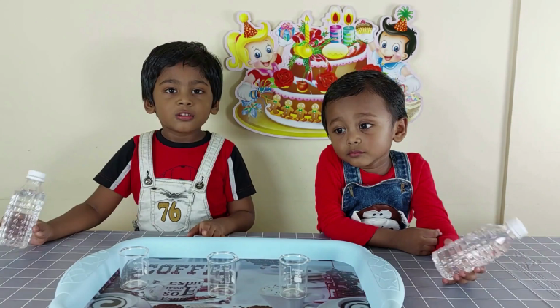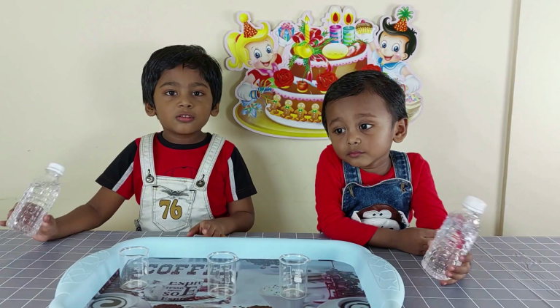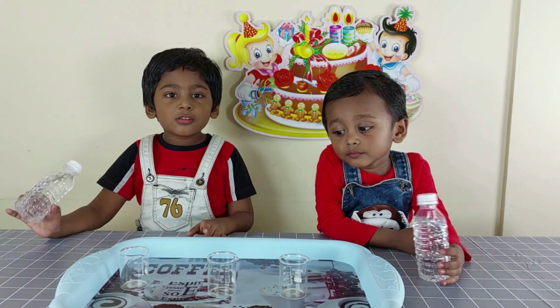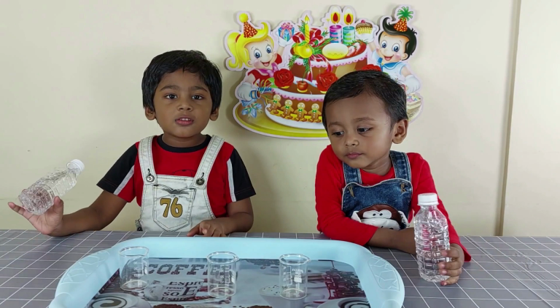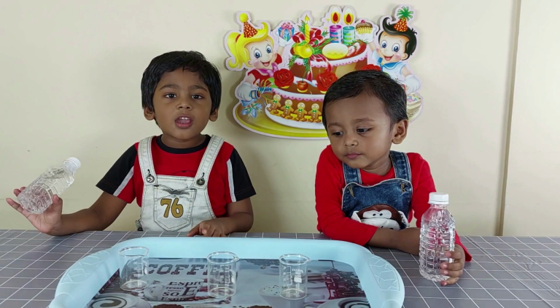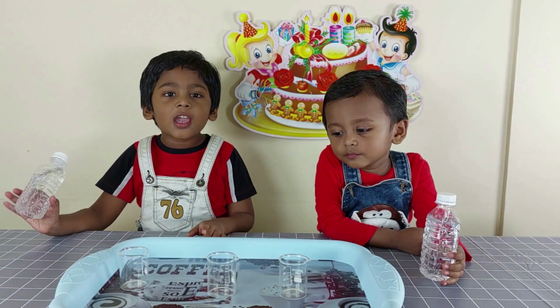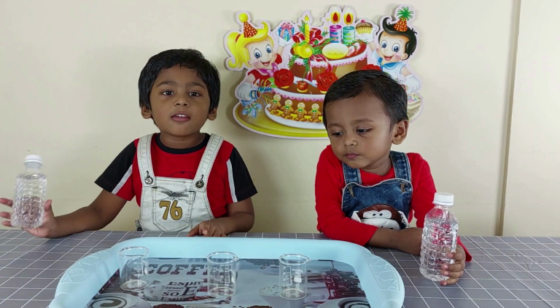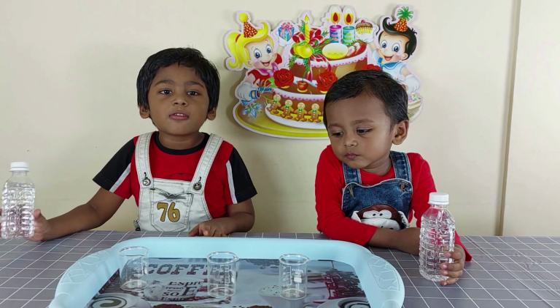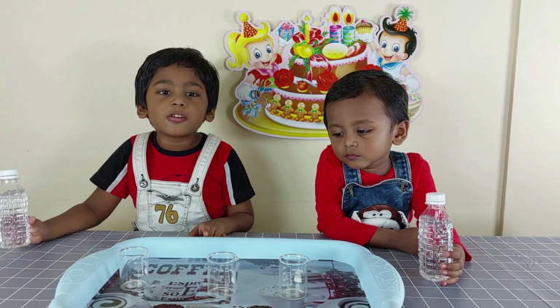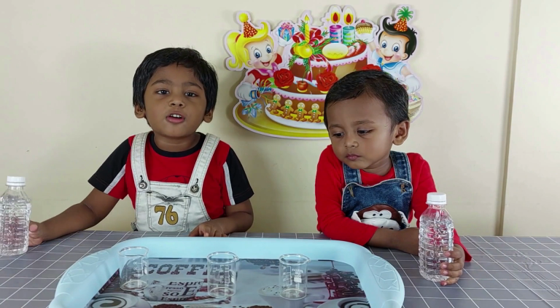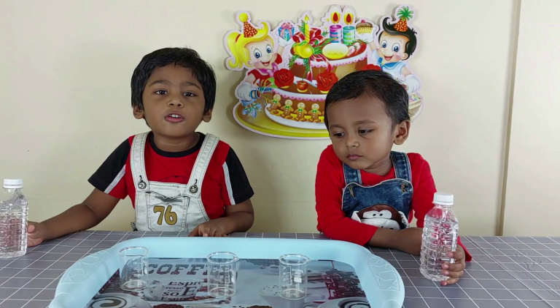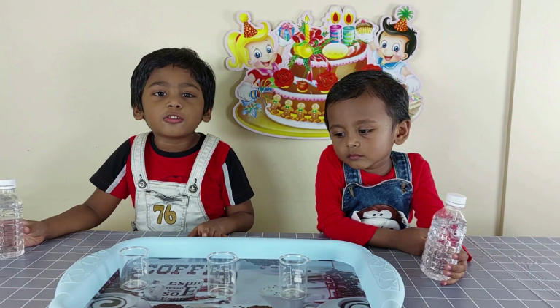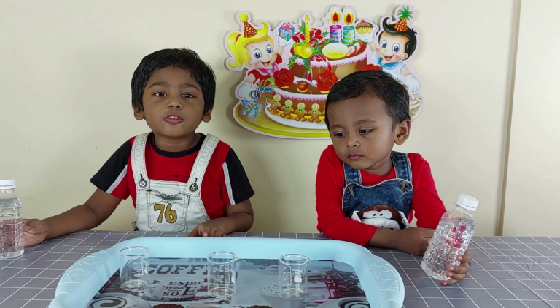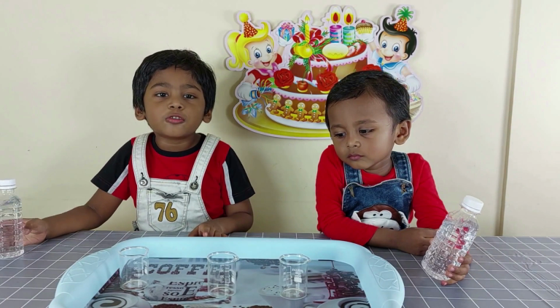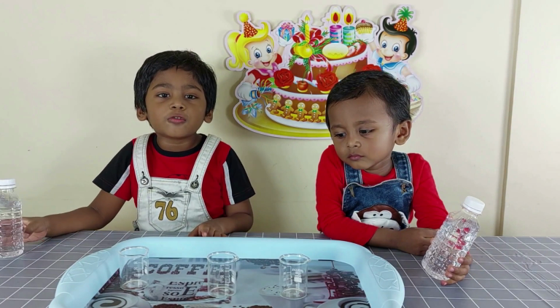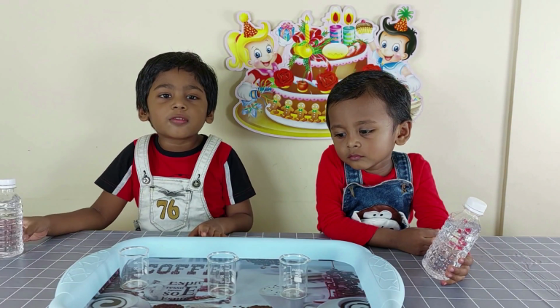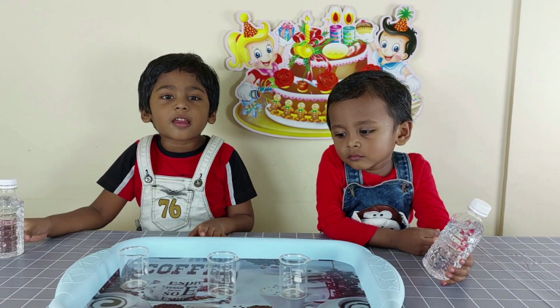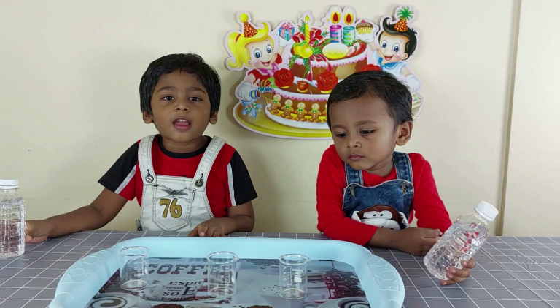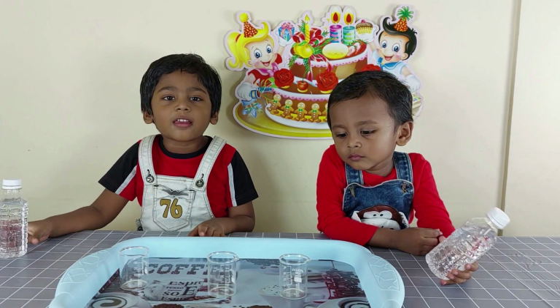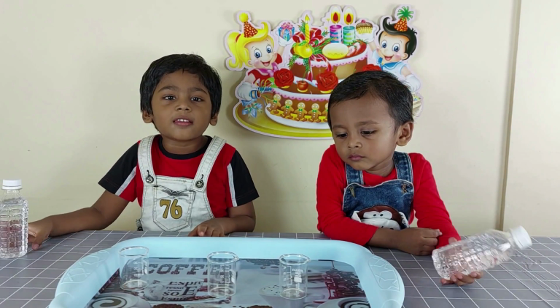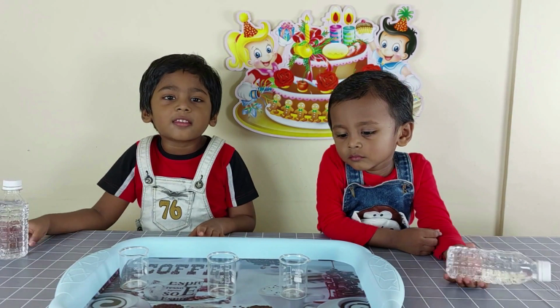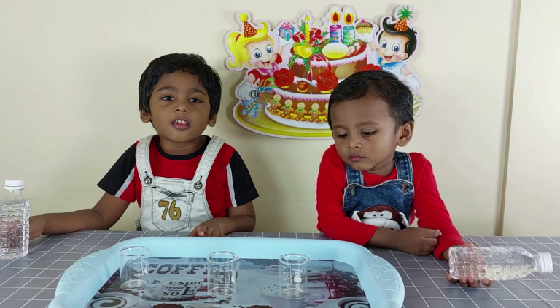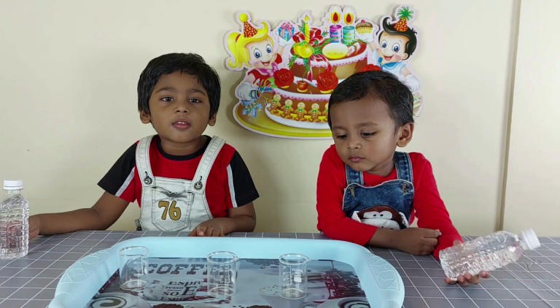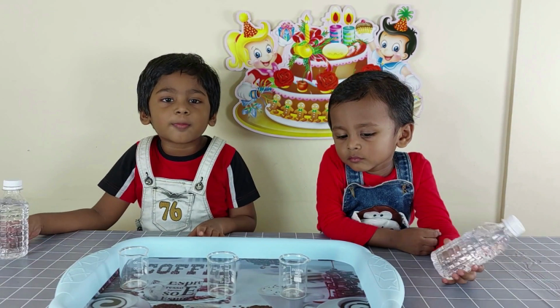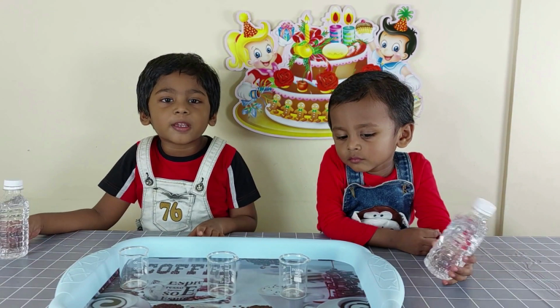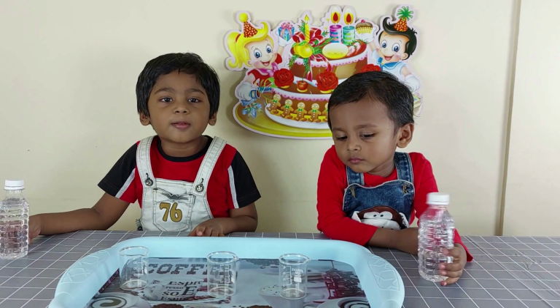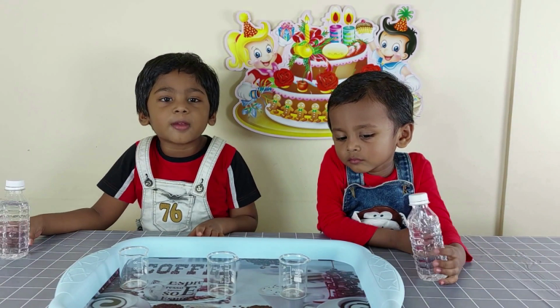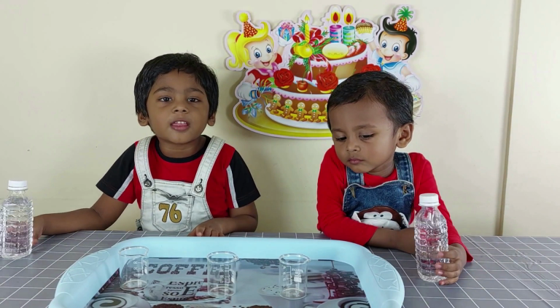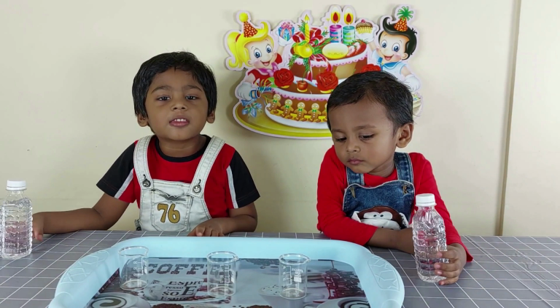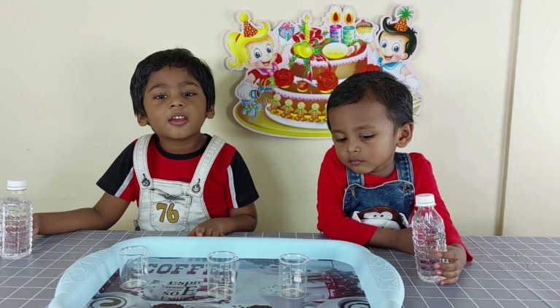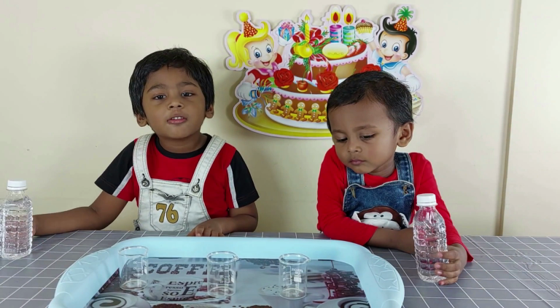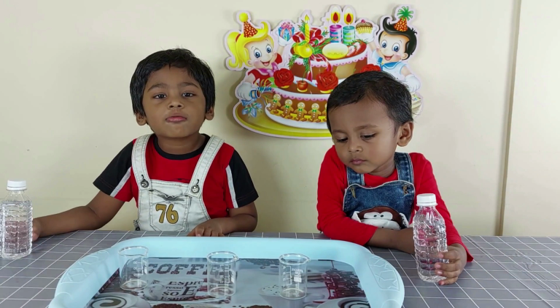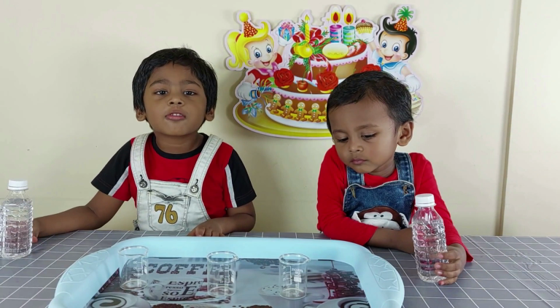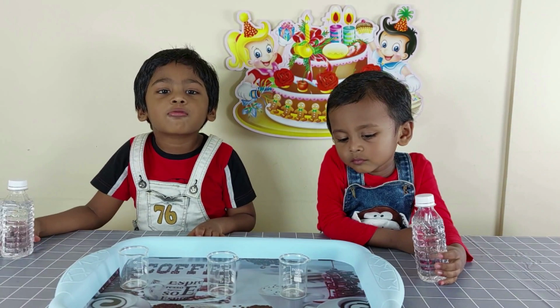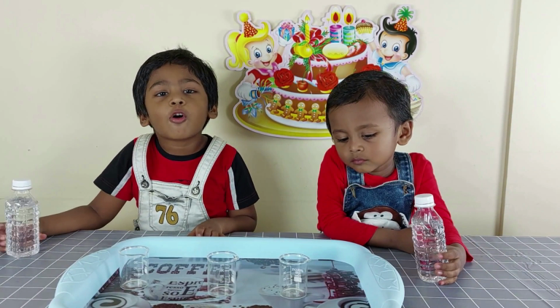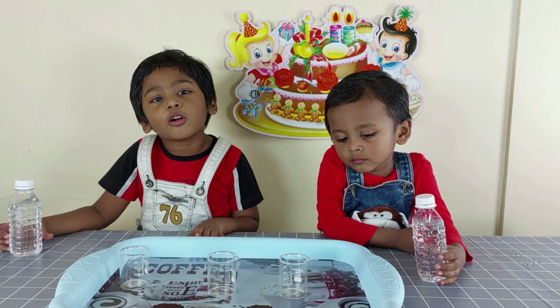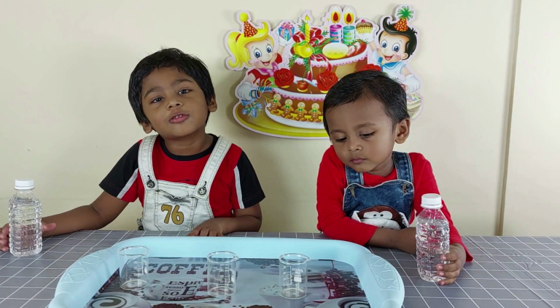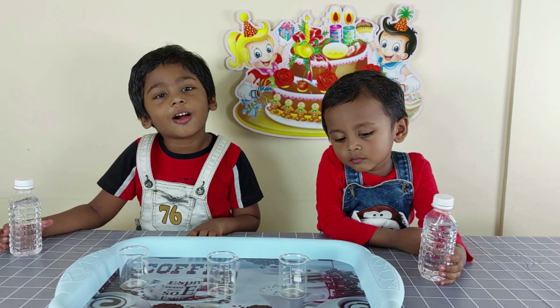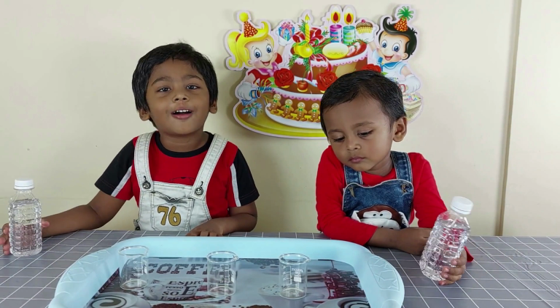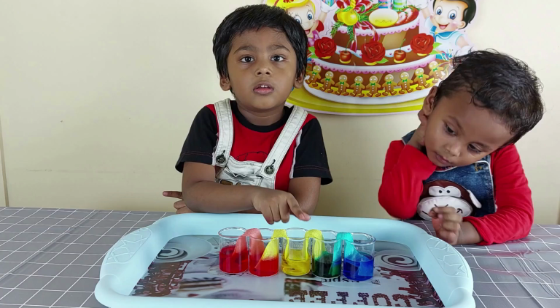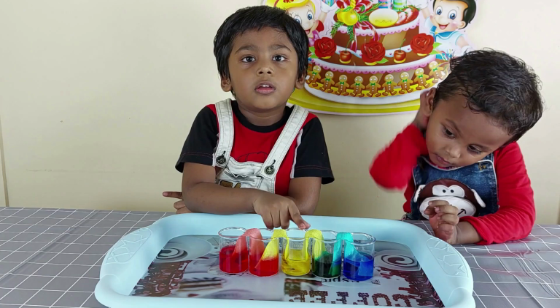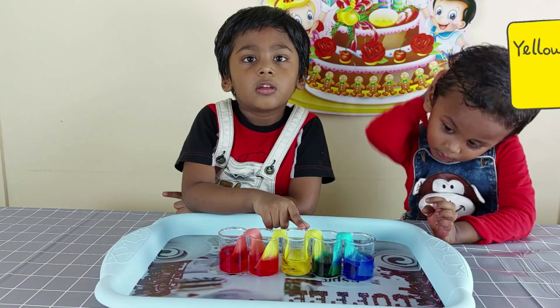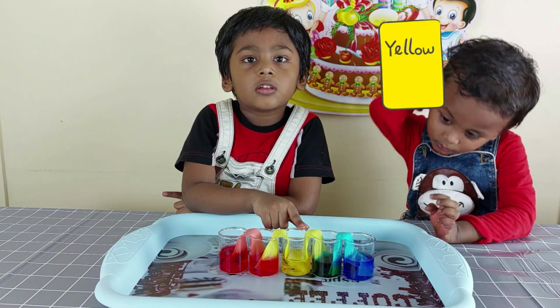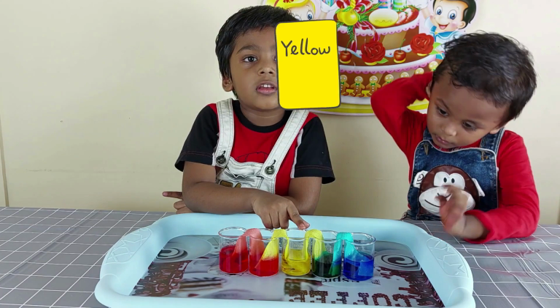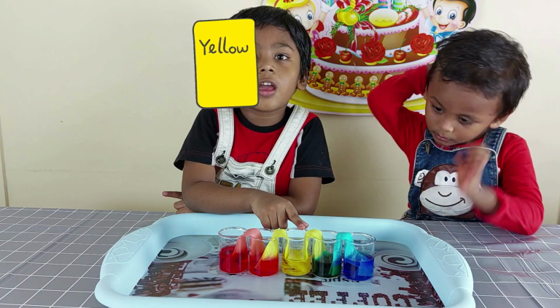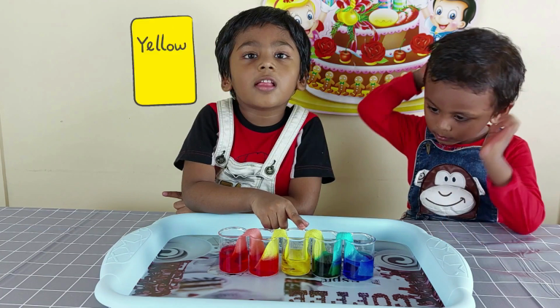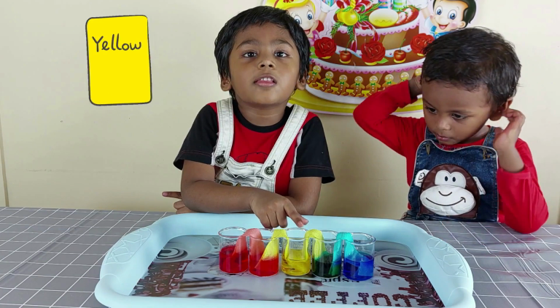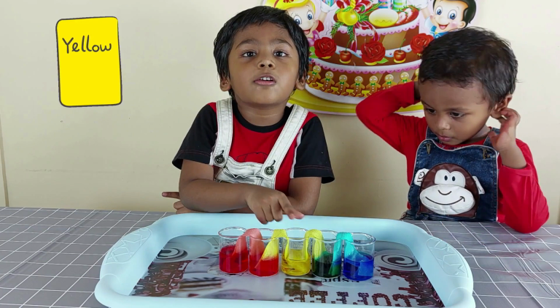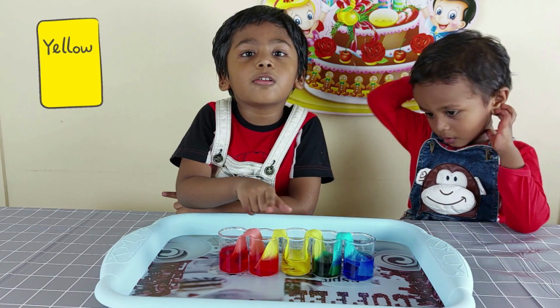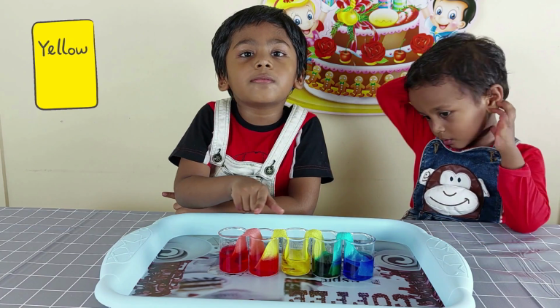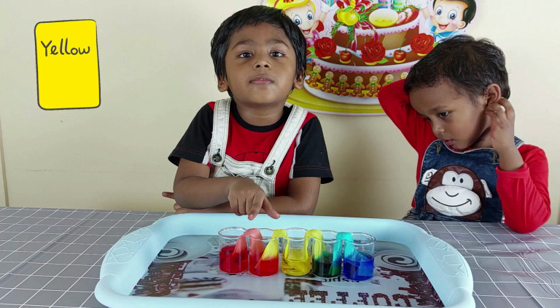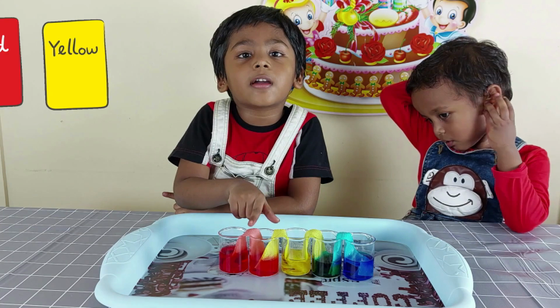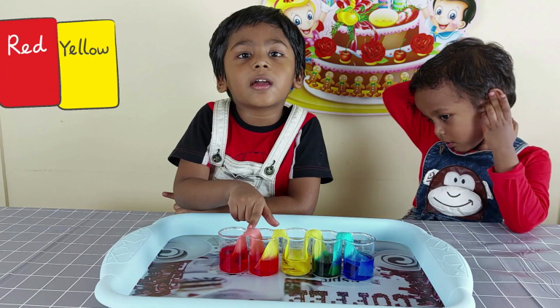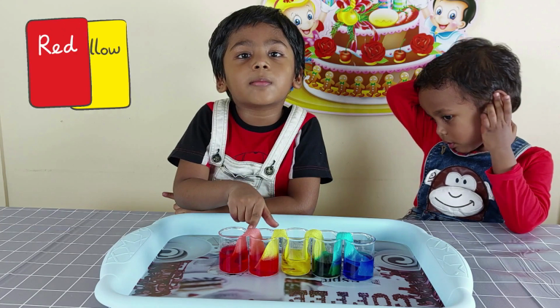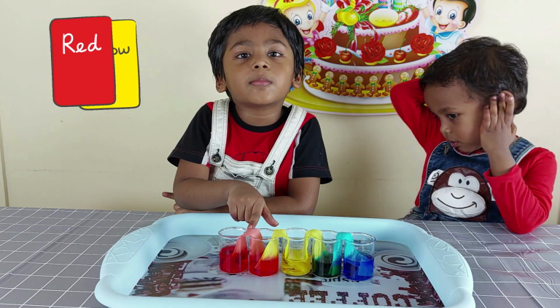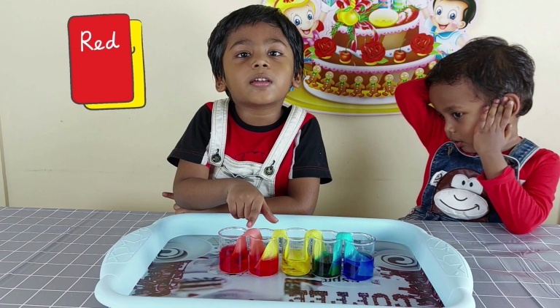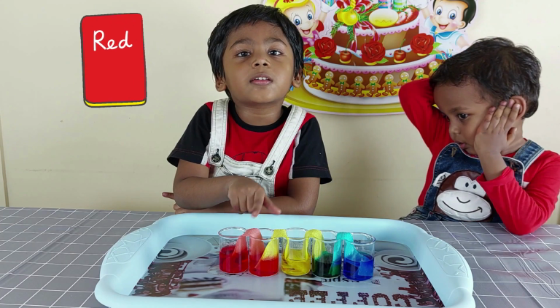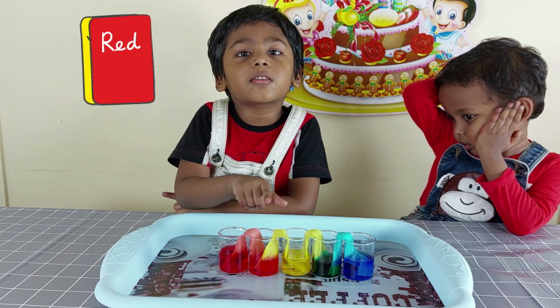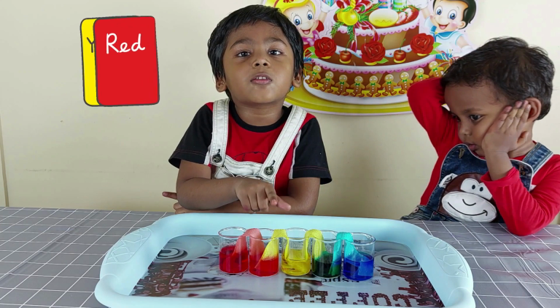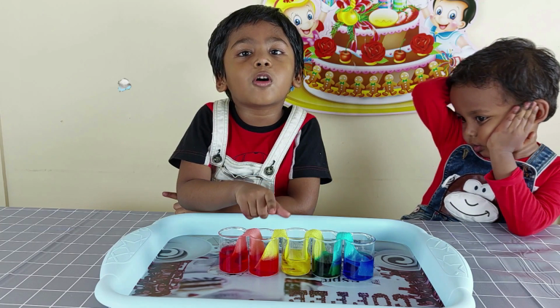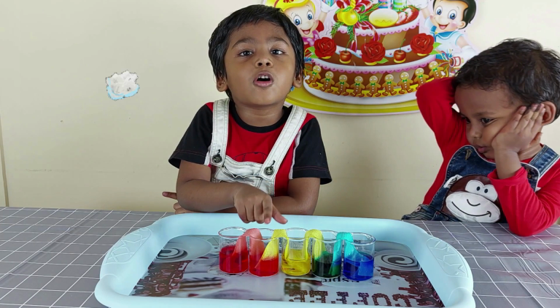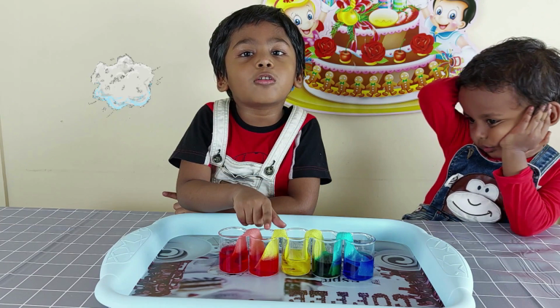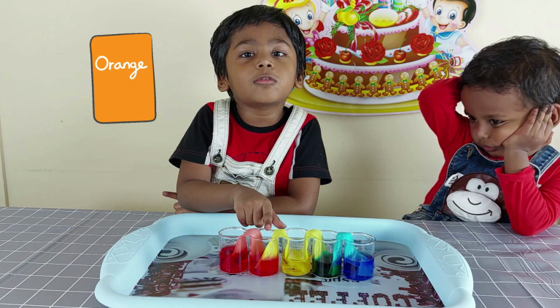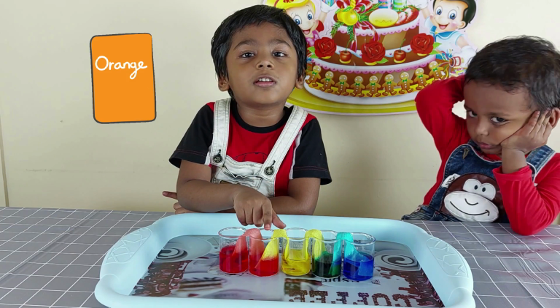Today we're going to do science experiments with water. Hello and welcome, it's Owen.